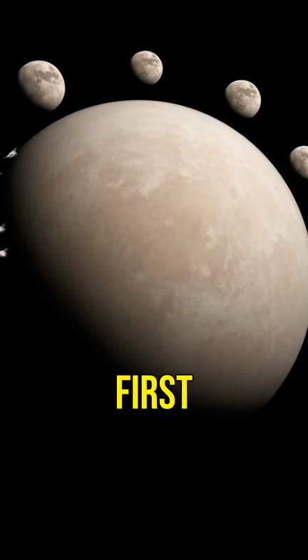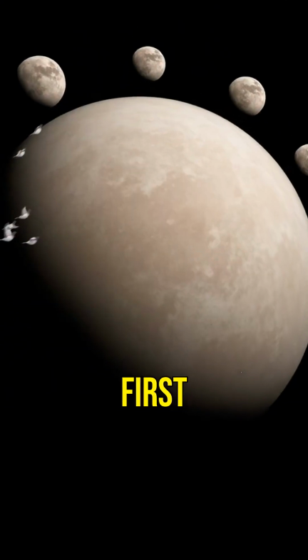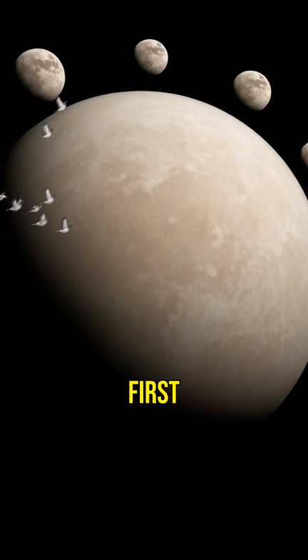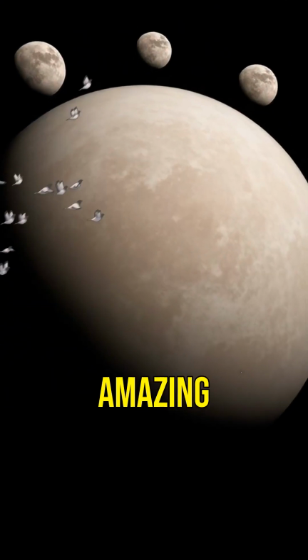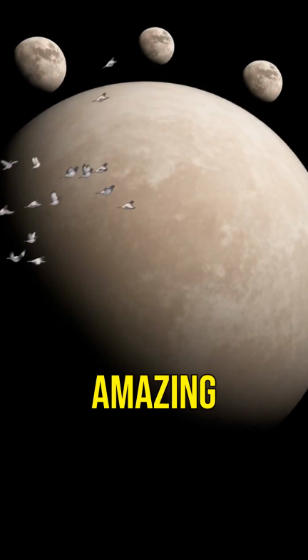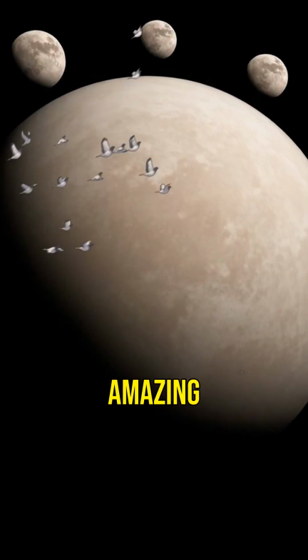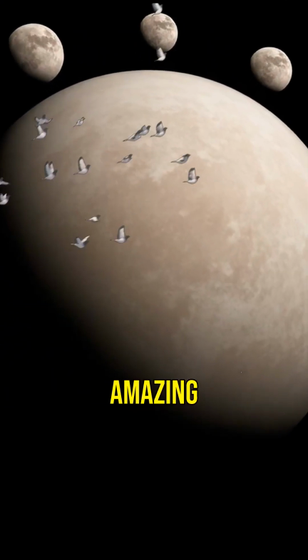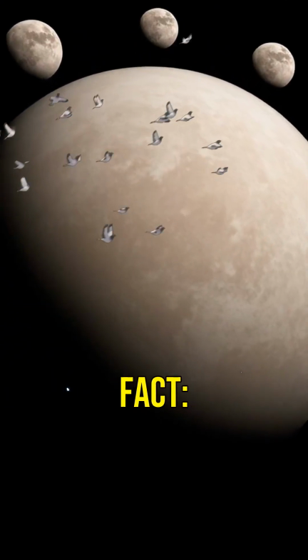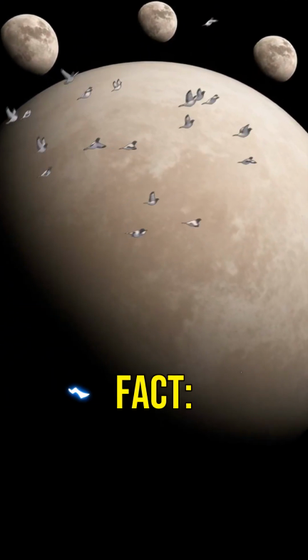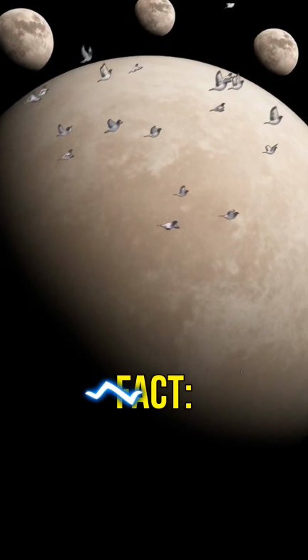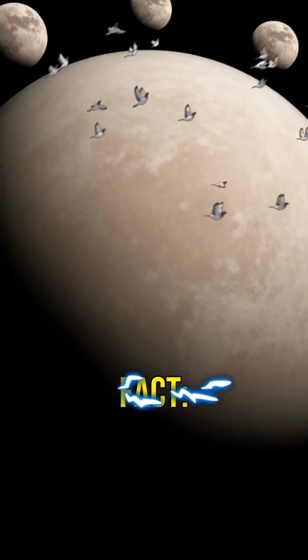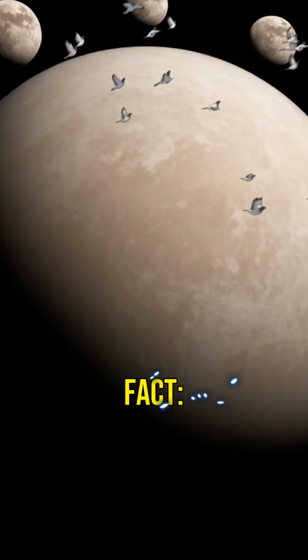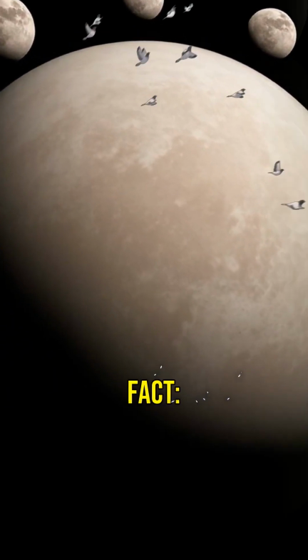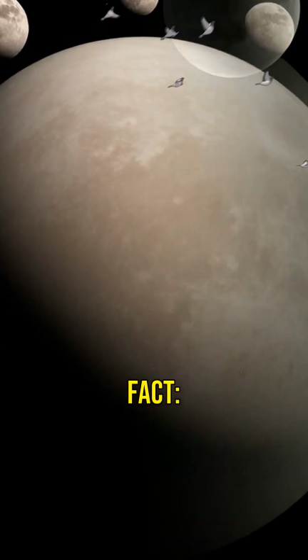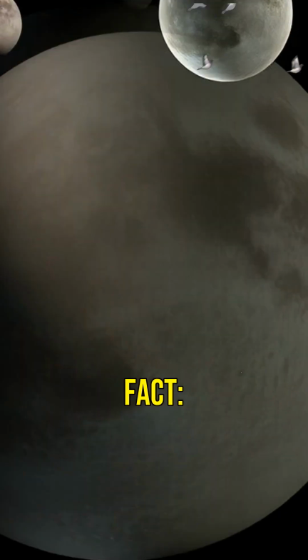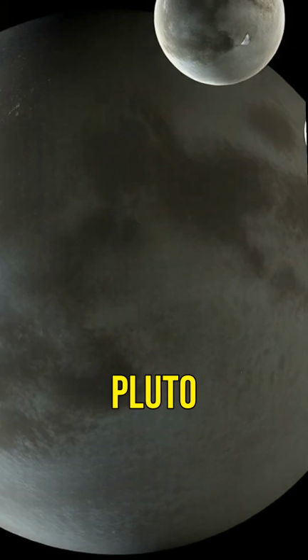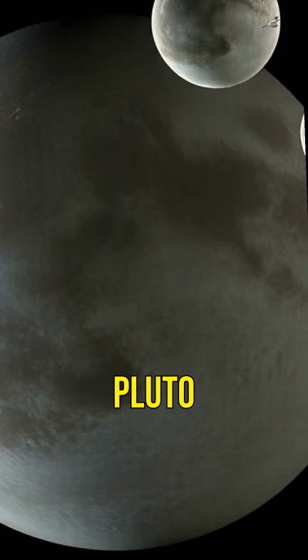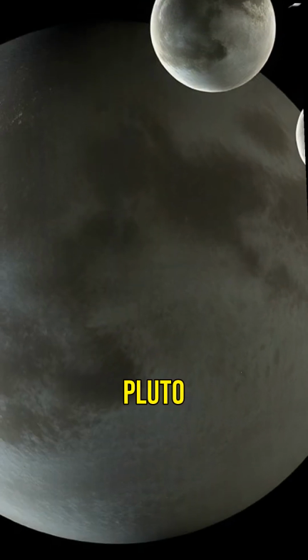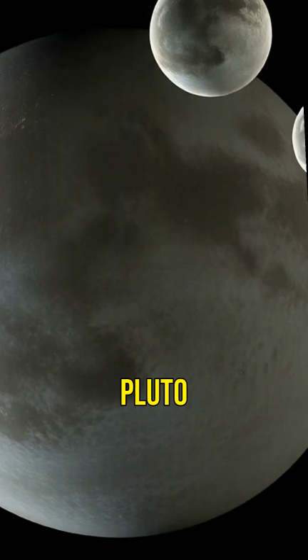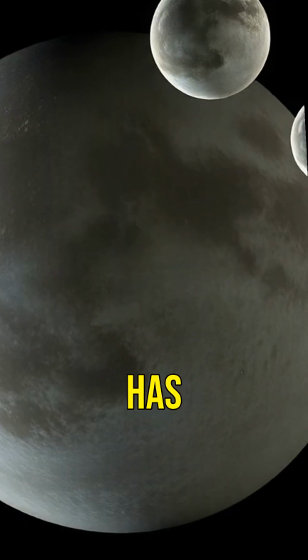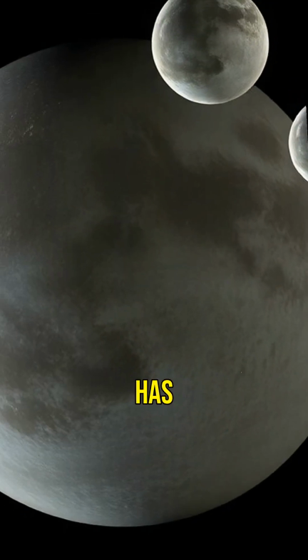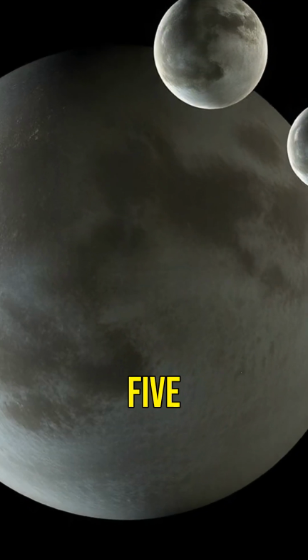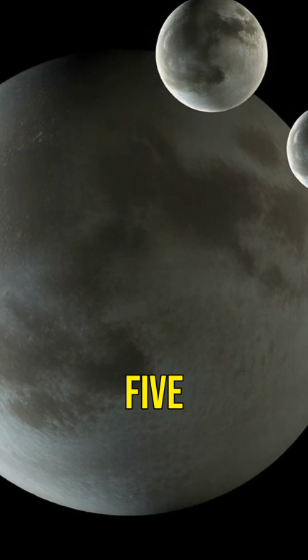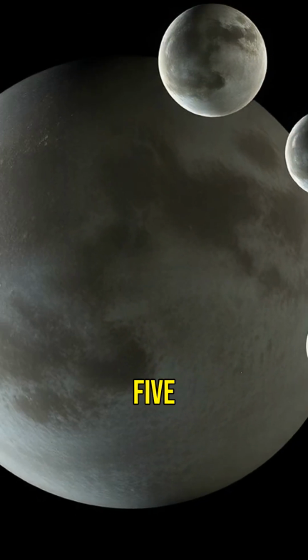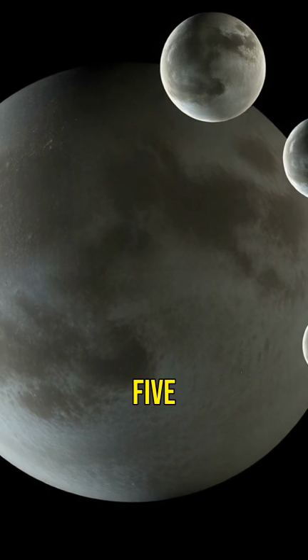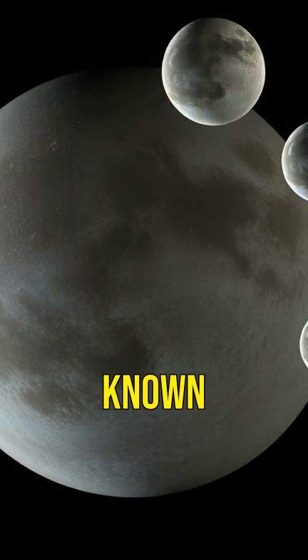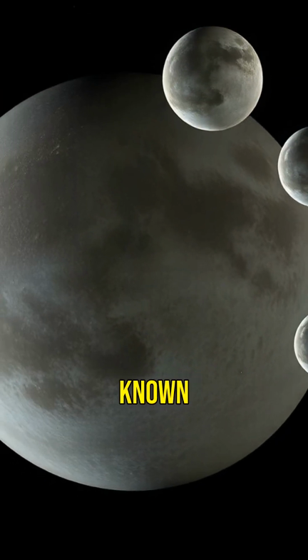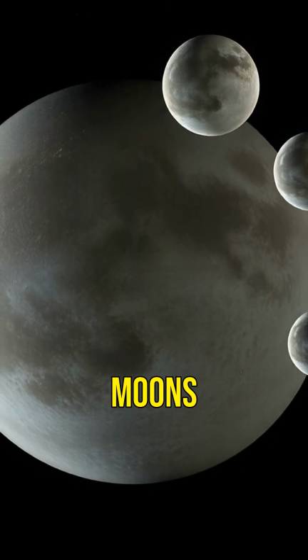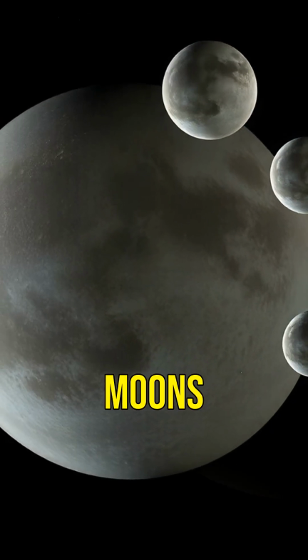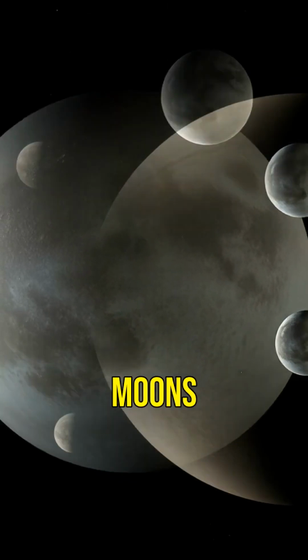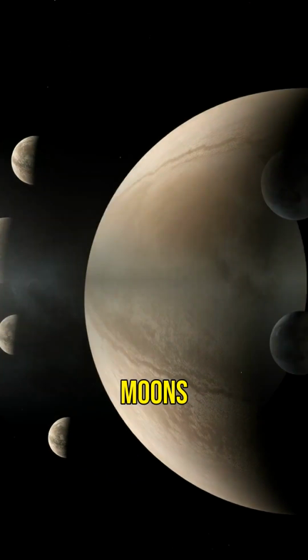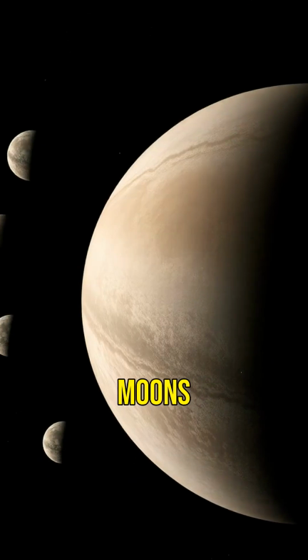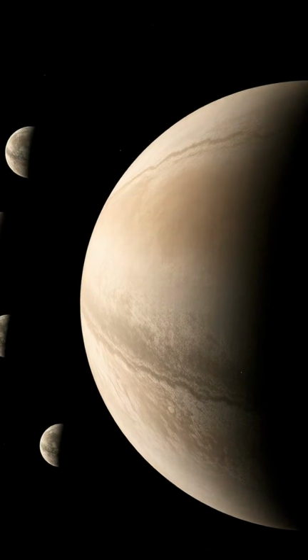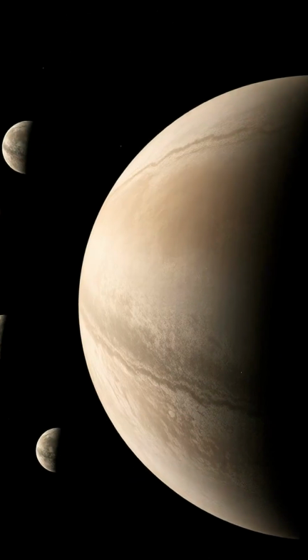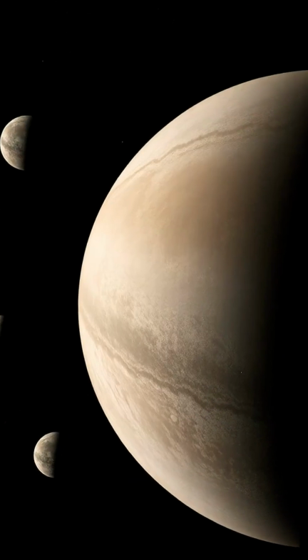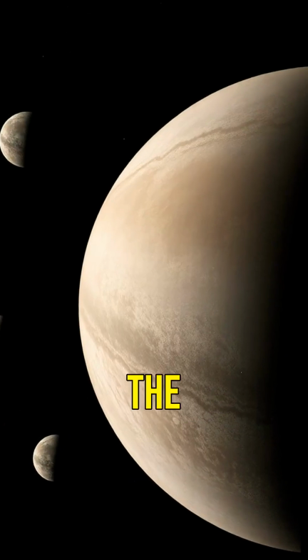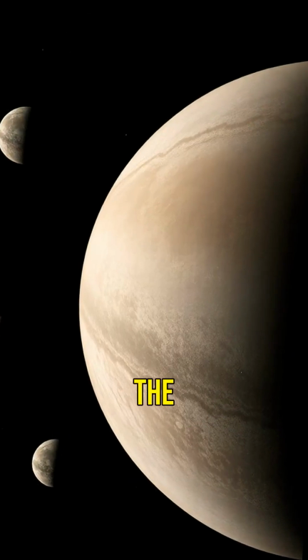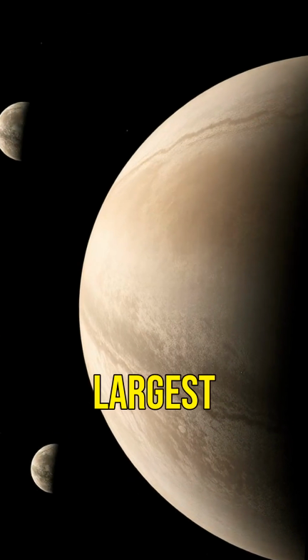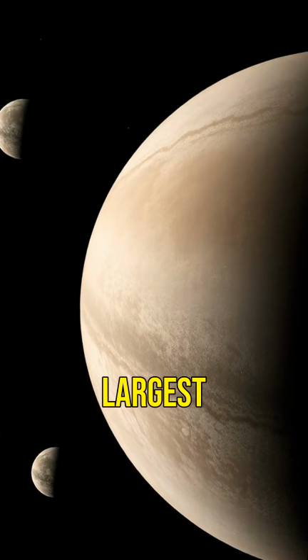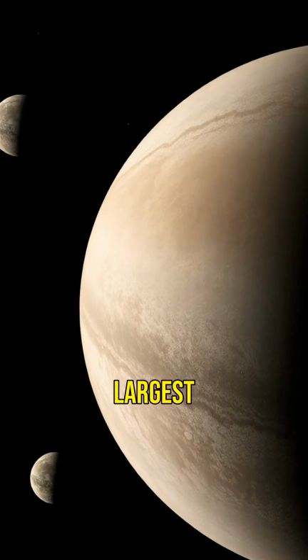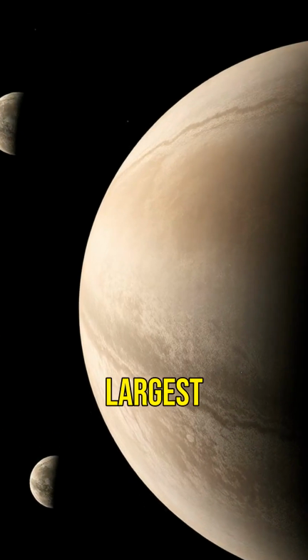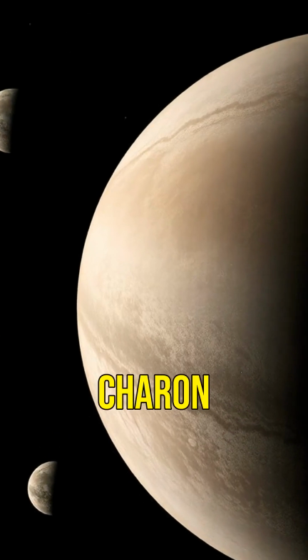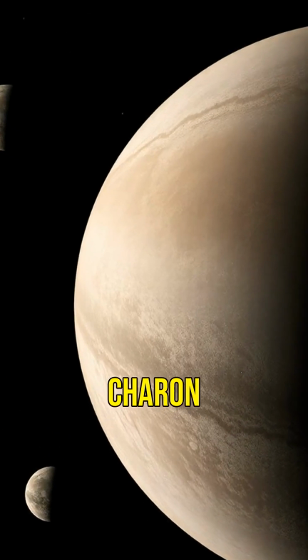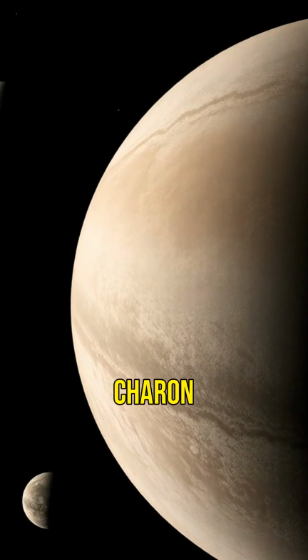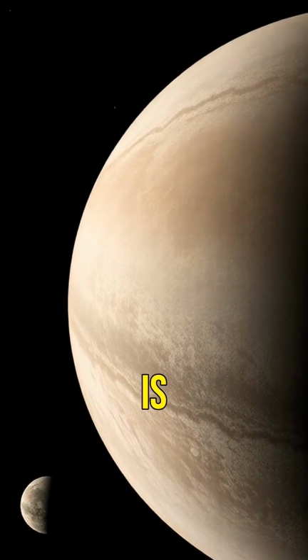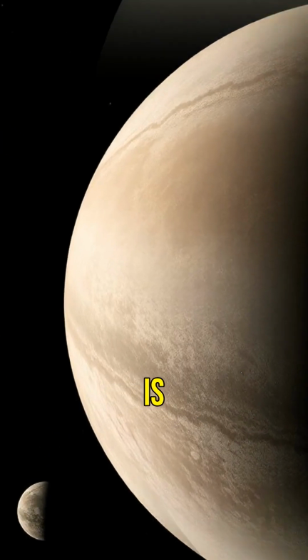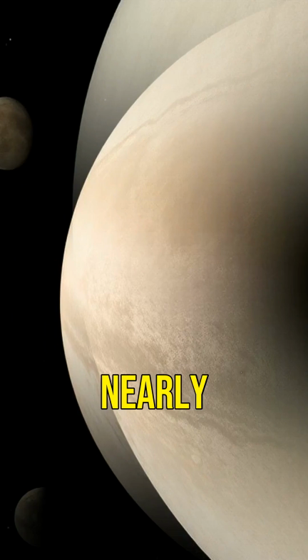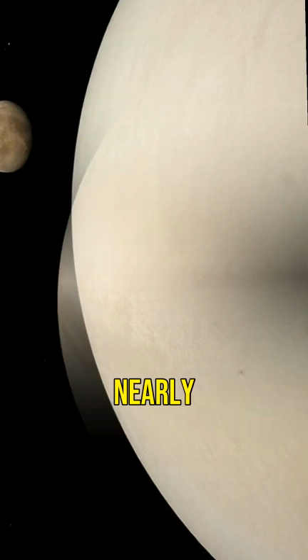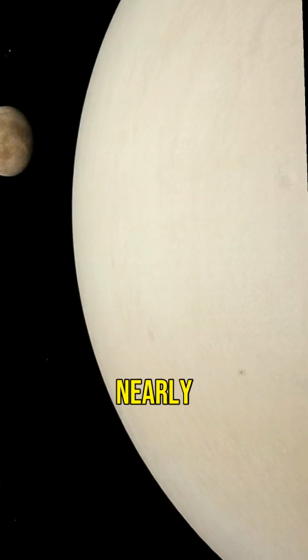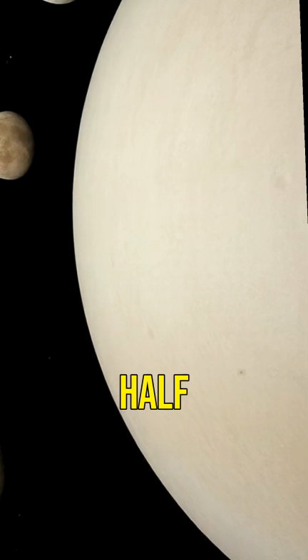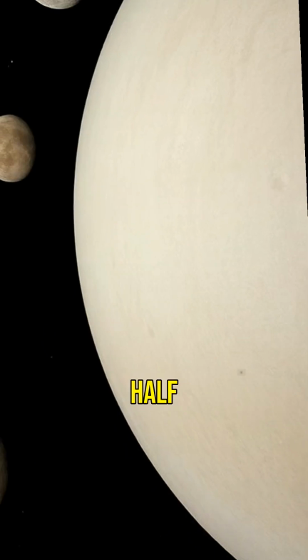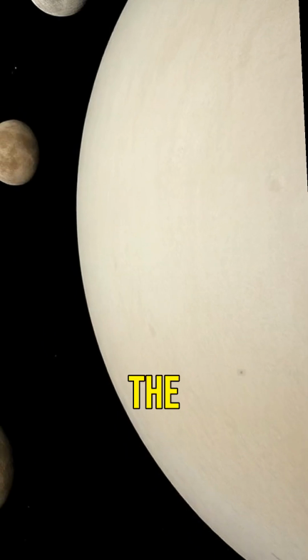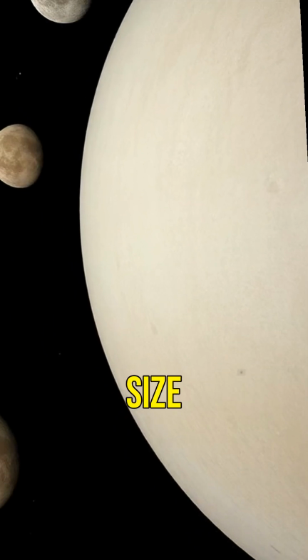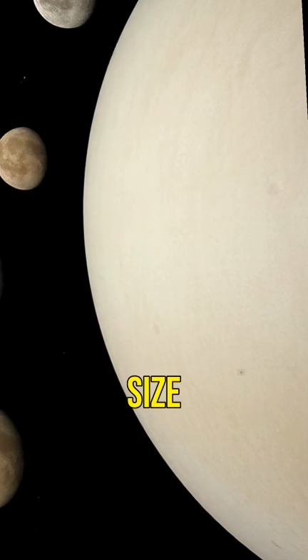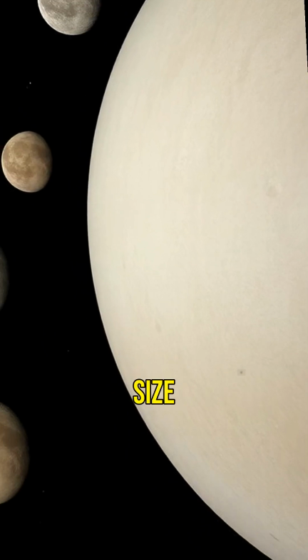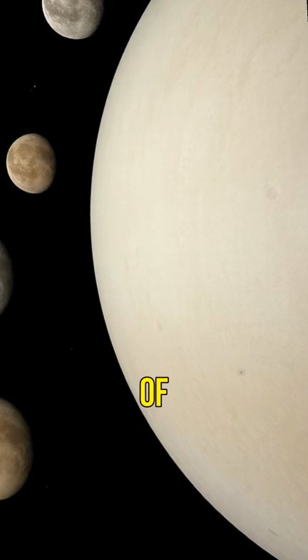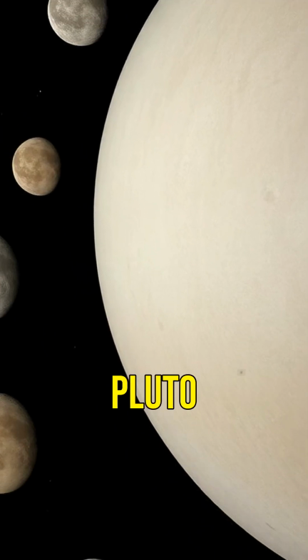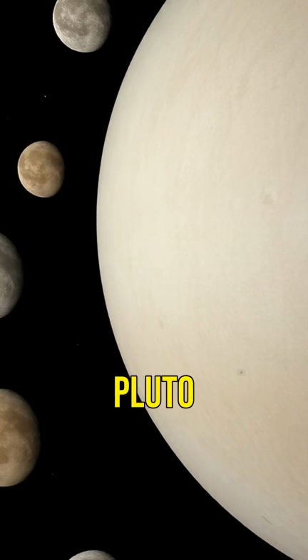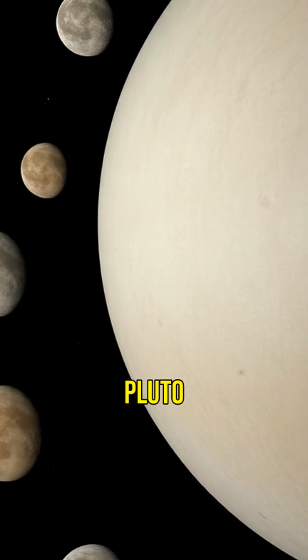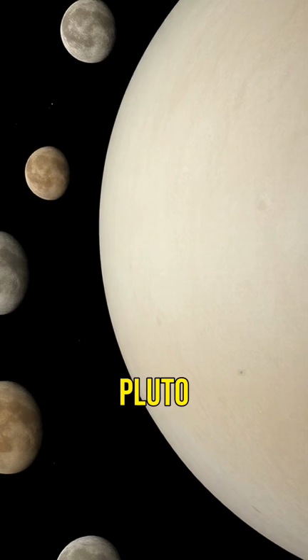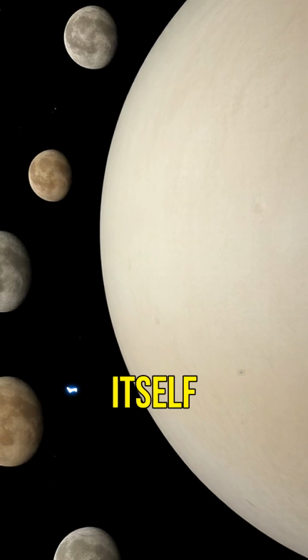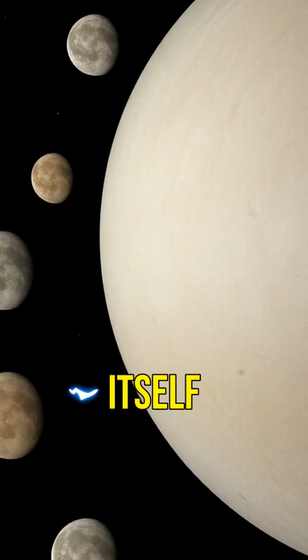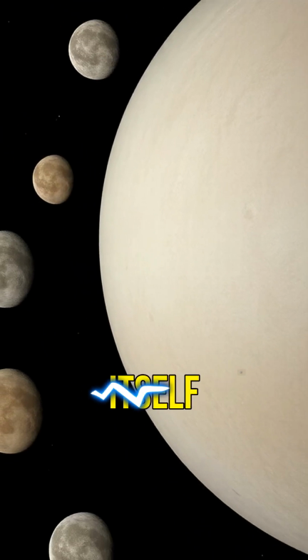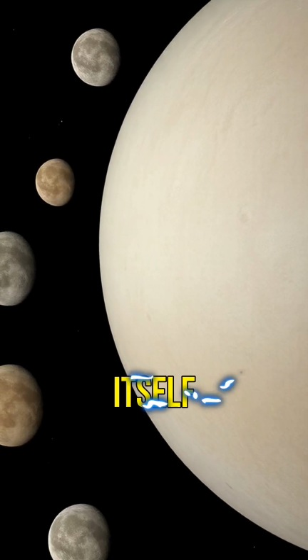First amazing fact: Pluto has five known moons. The largest, Charon, is nearly half the size of Pluto itself.